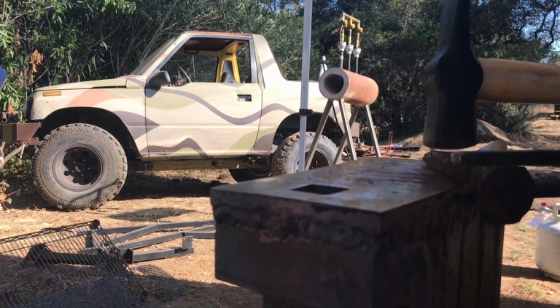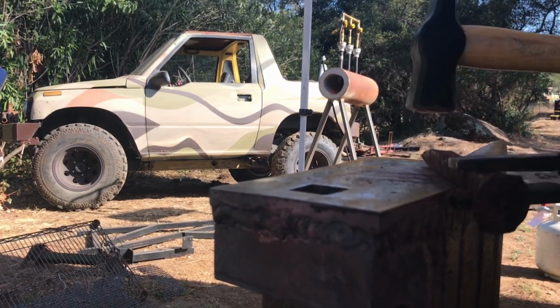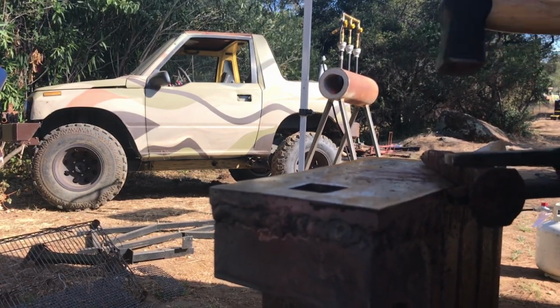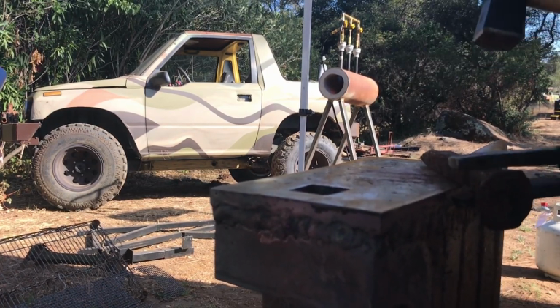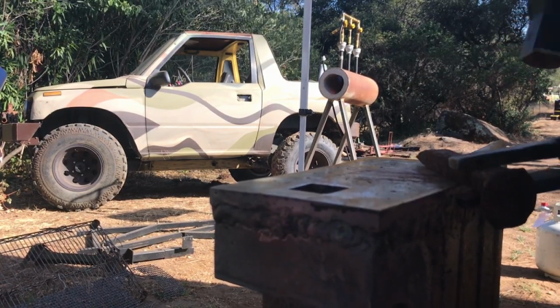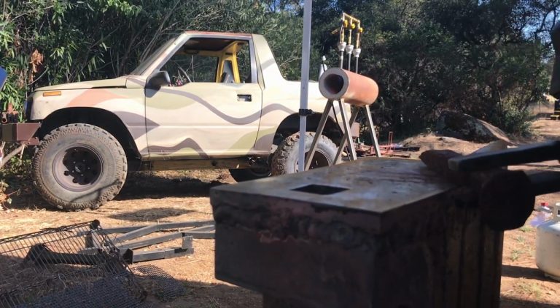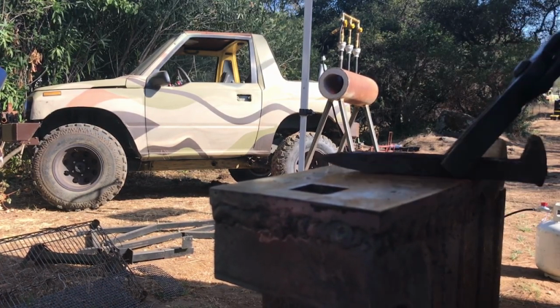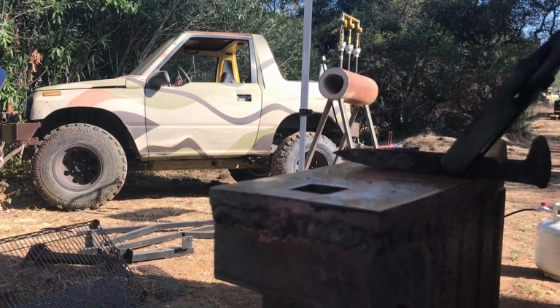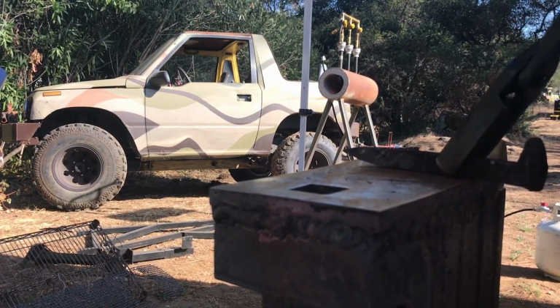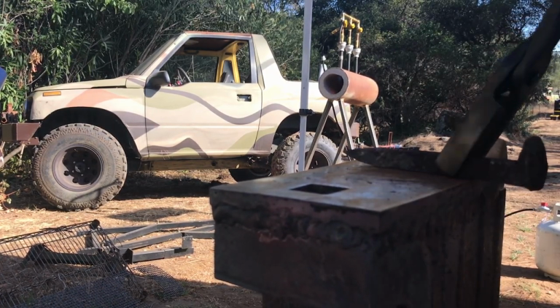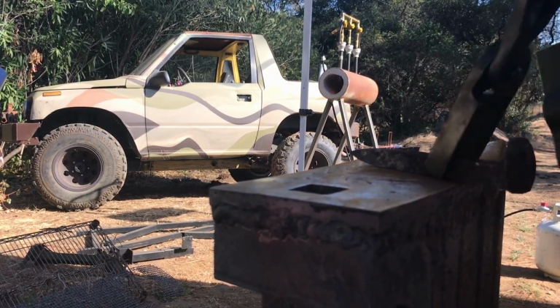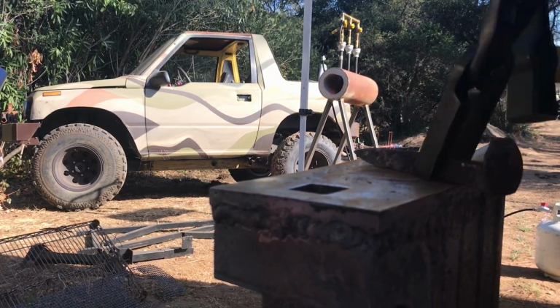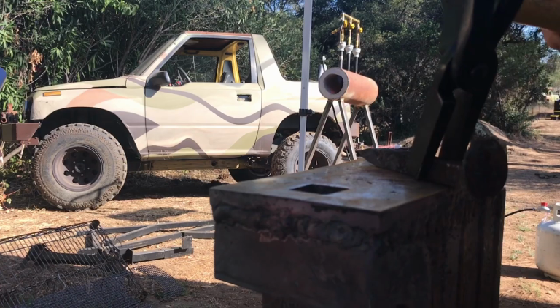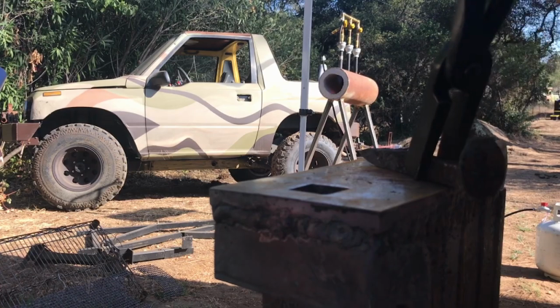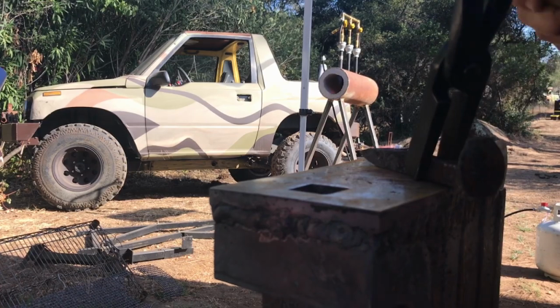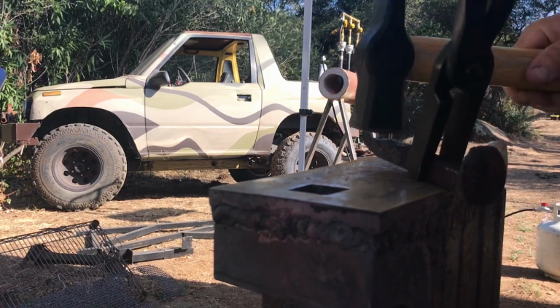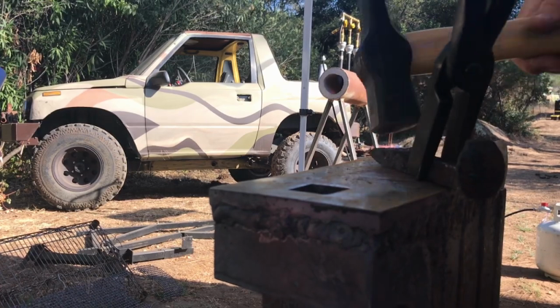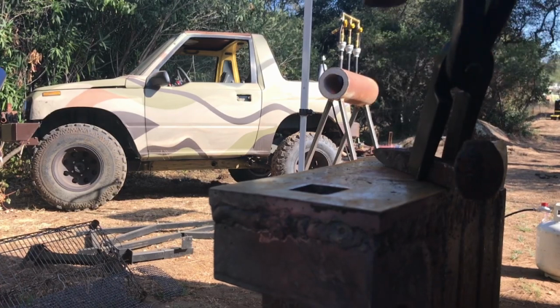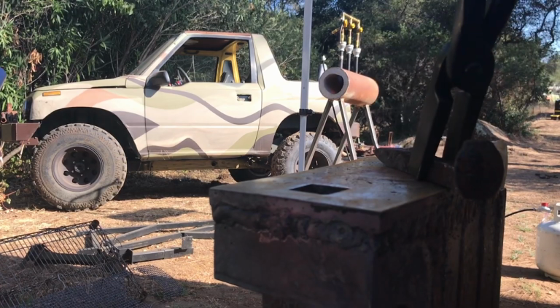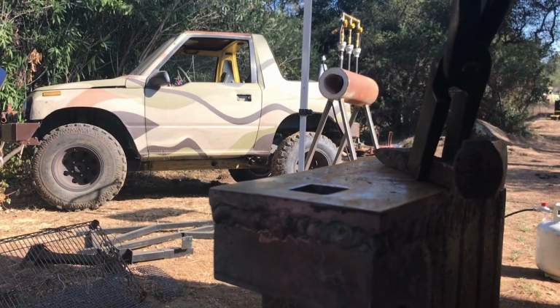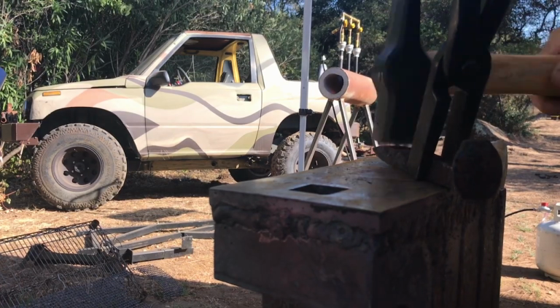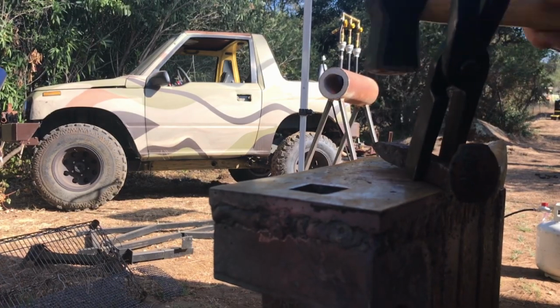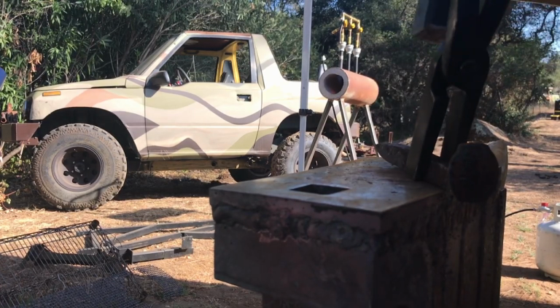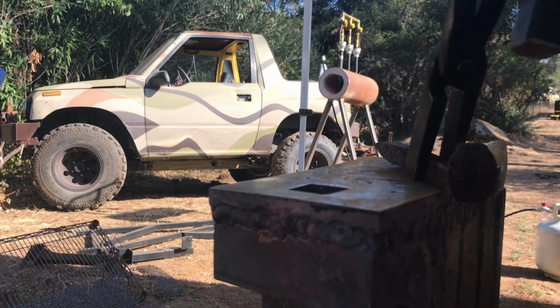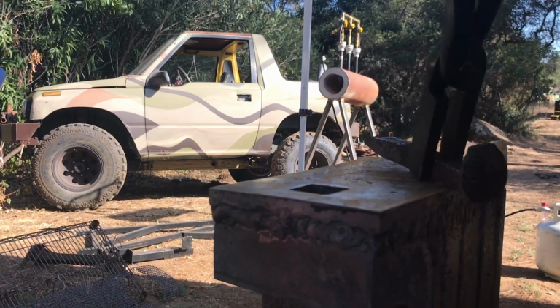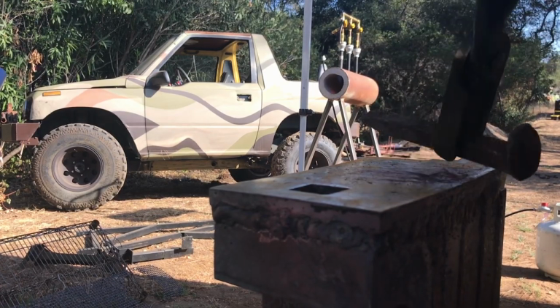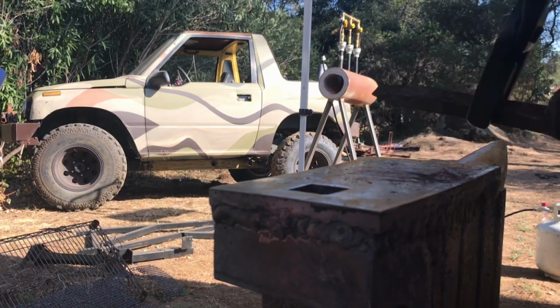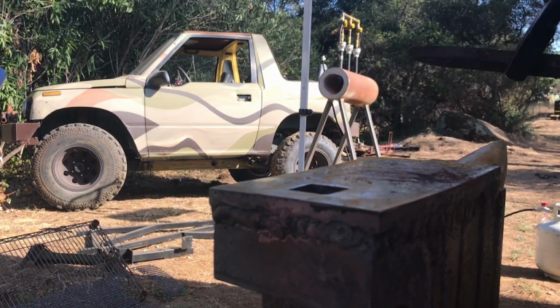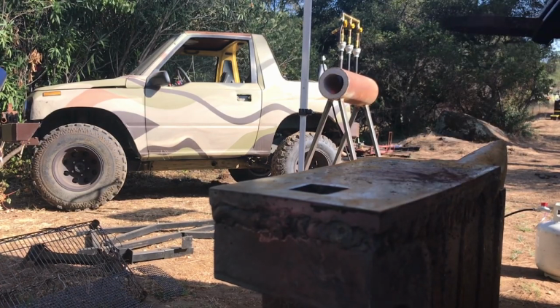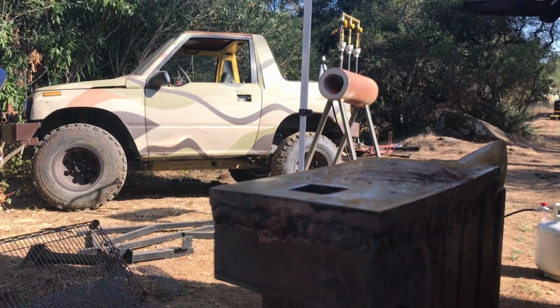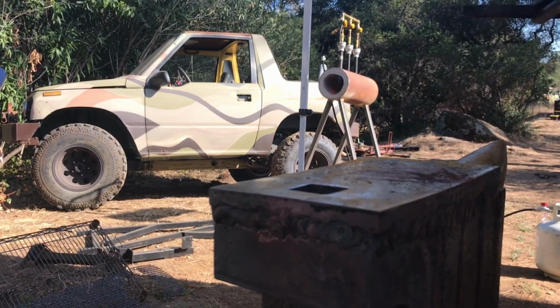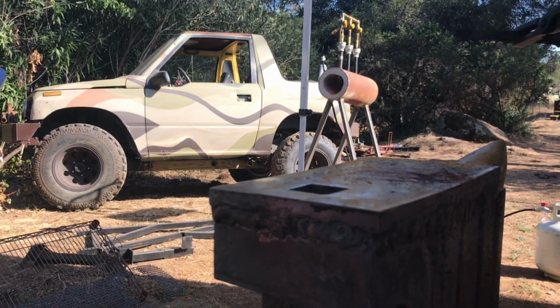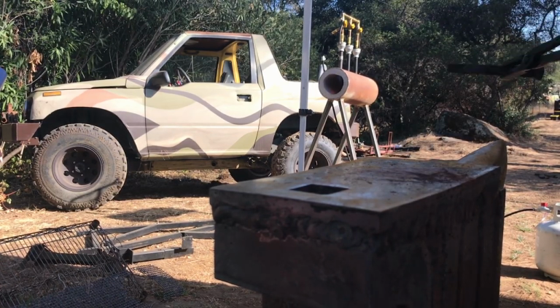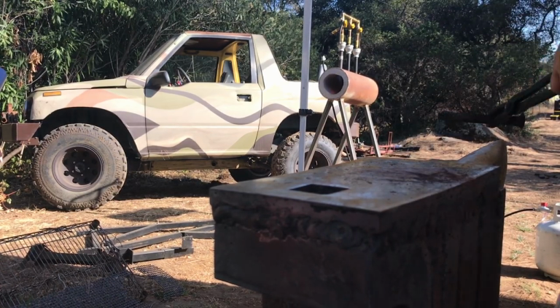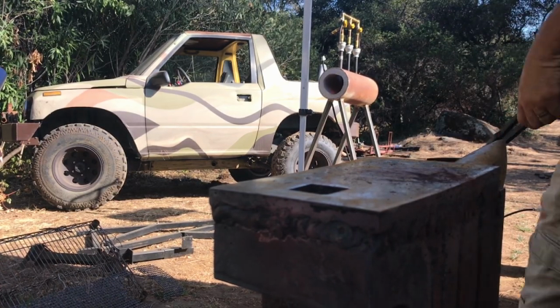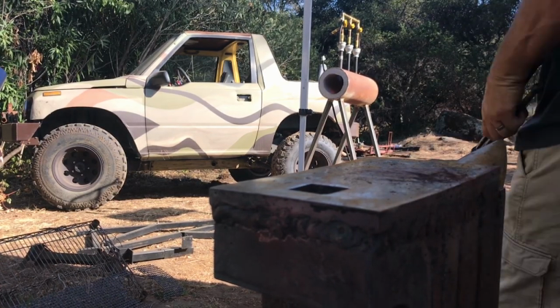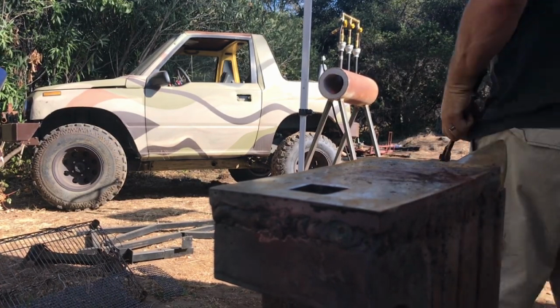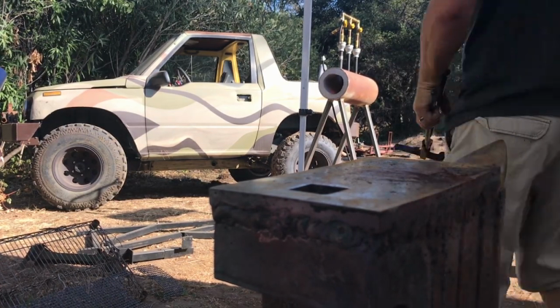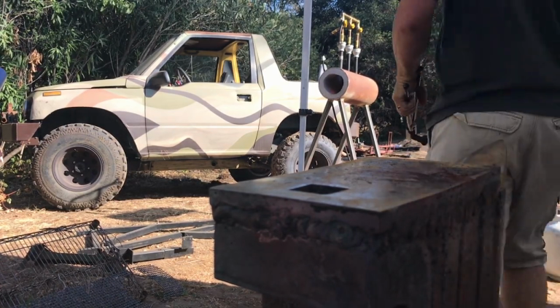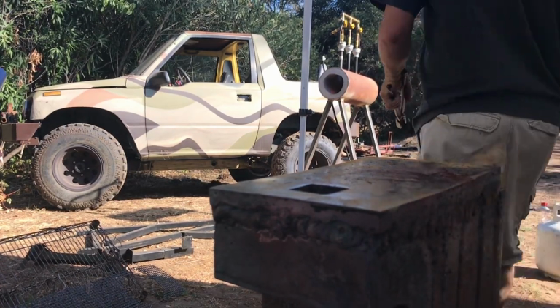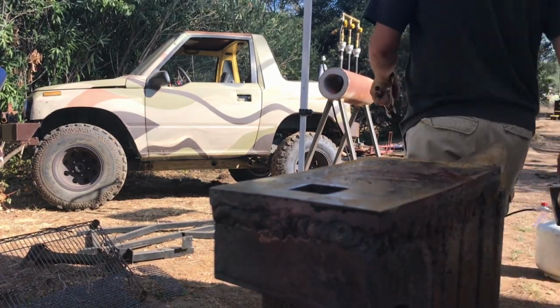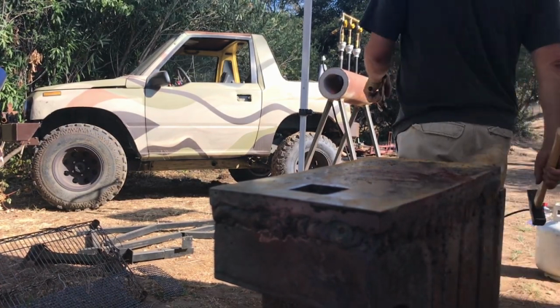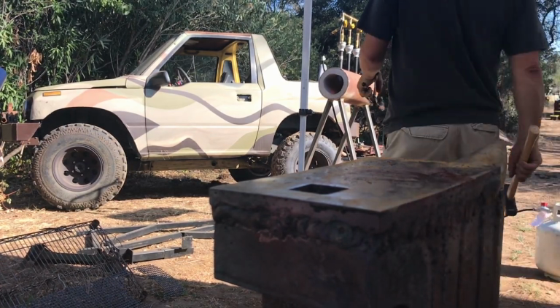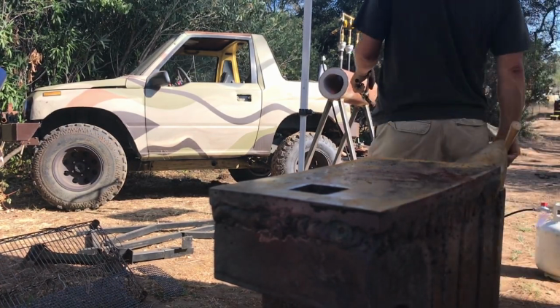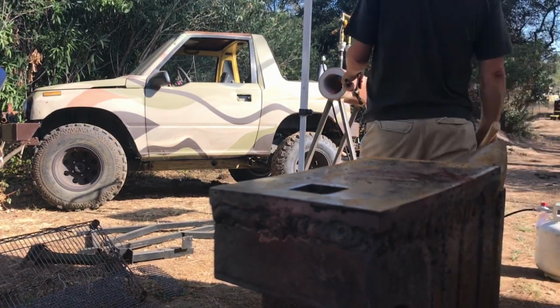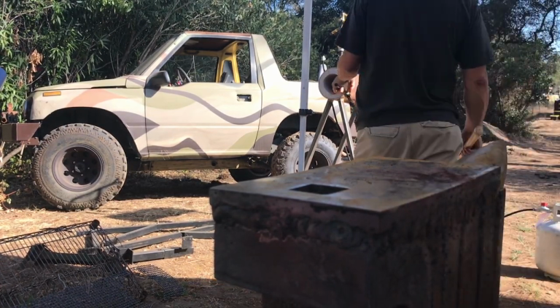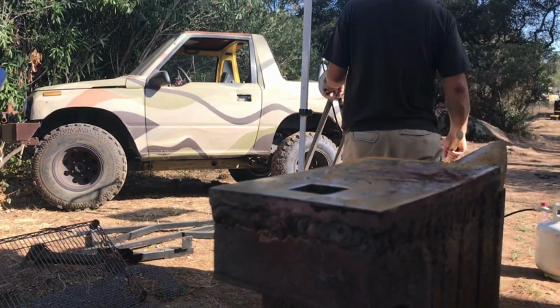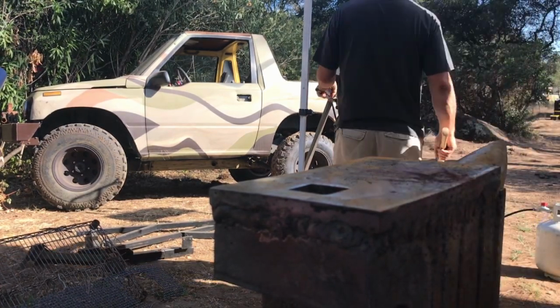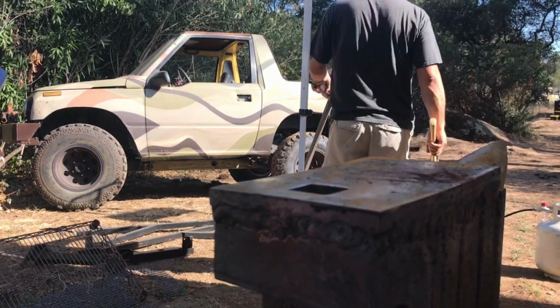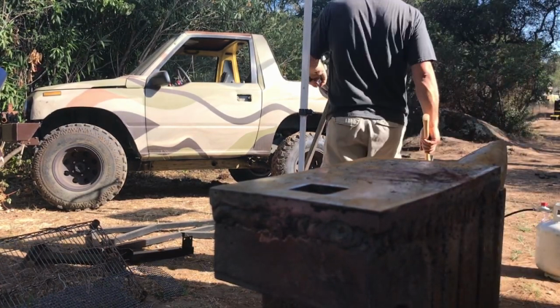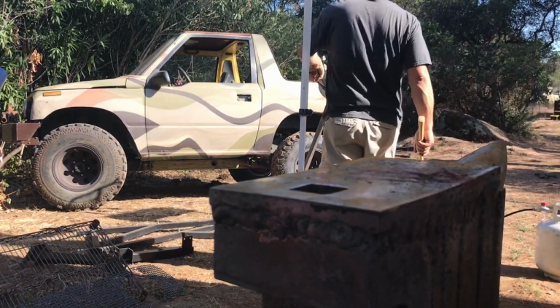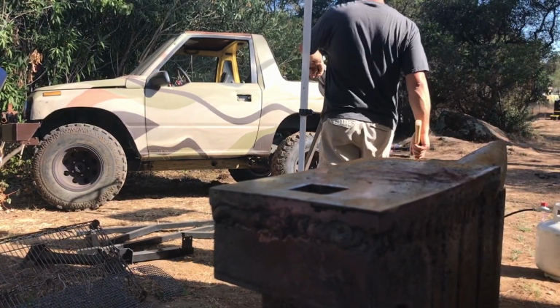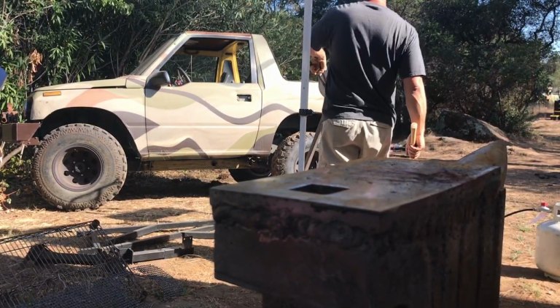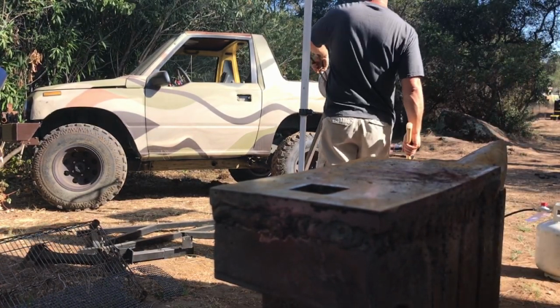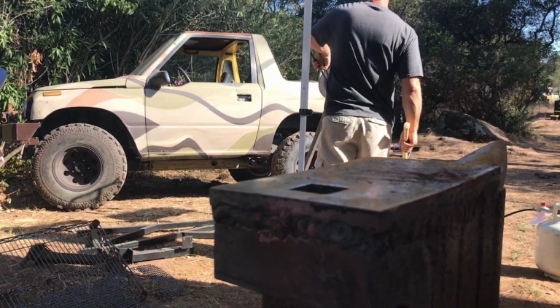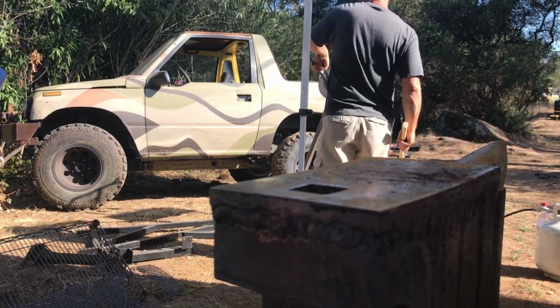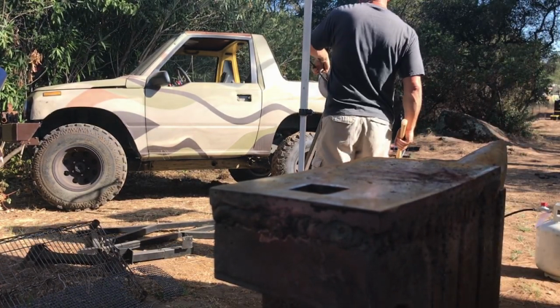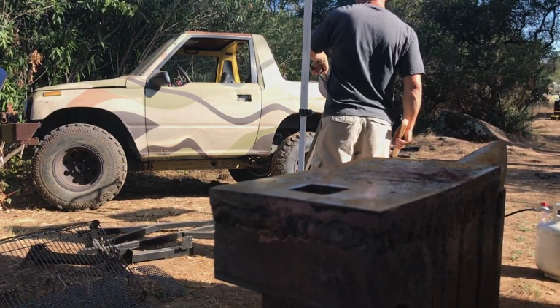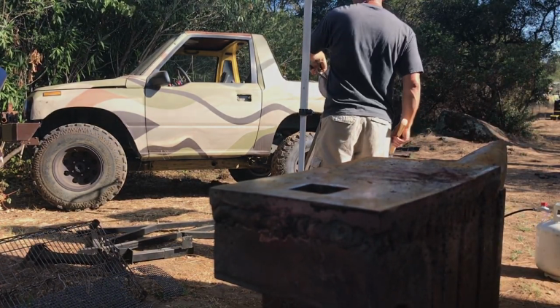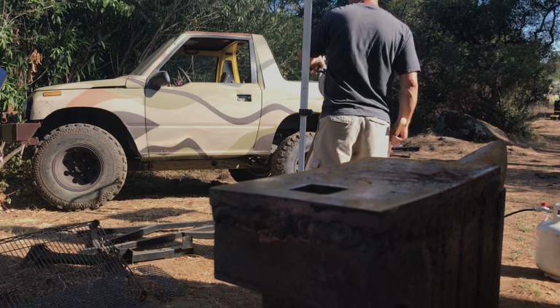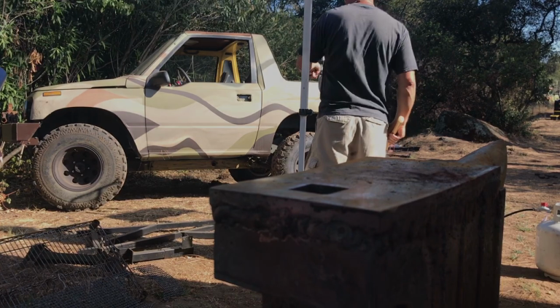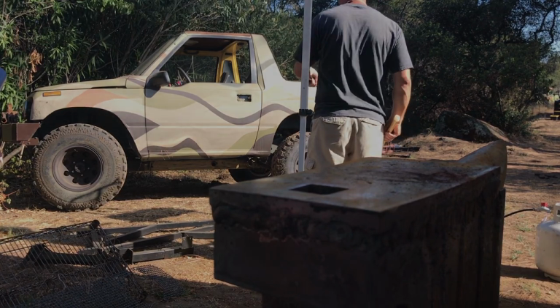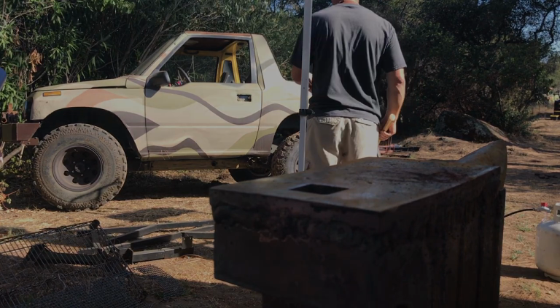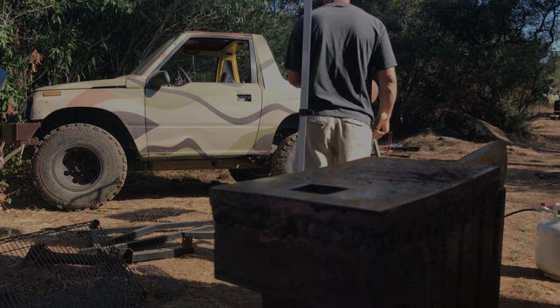Thanks for watching, and please consider subscribing to see more blacksmithing and other content on our channel.